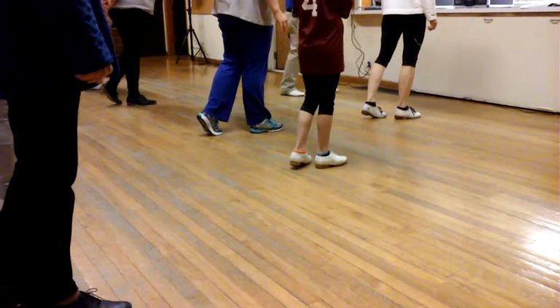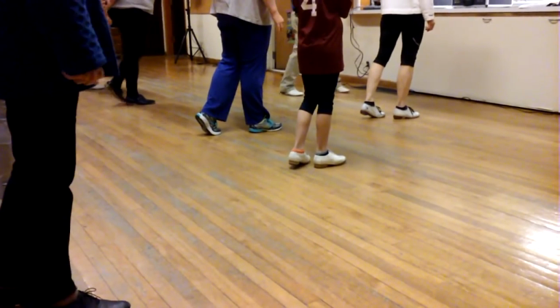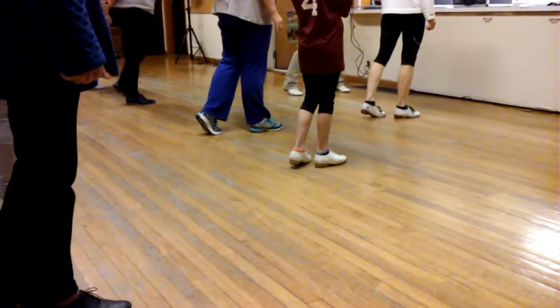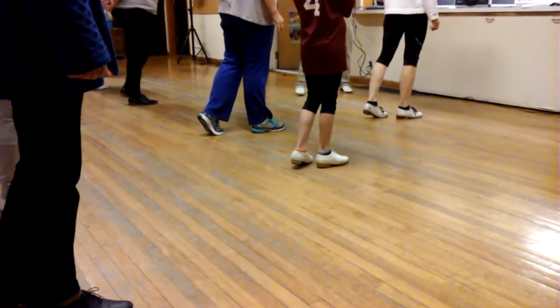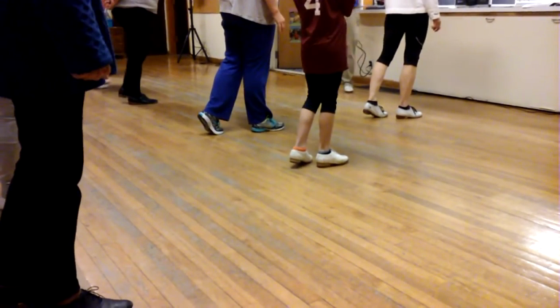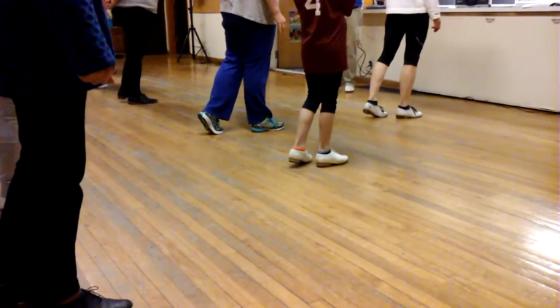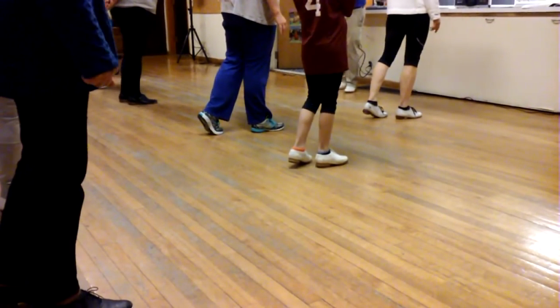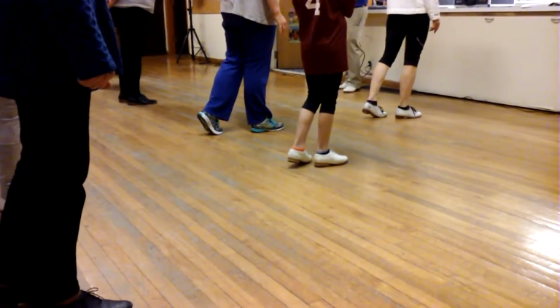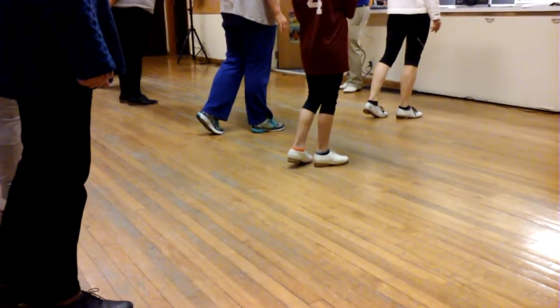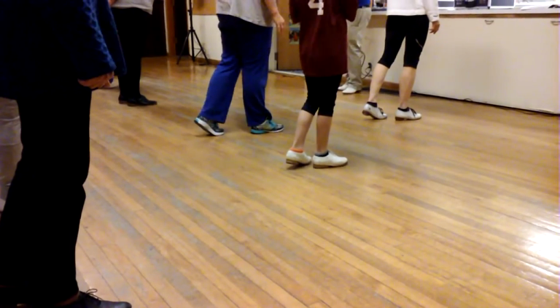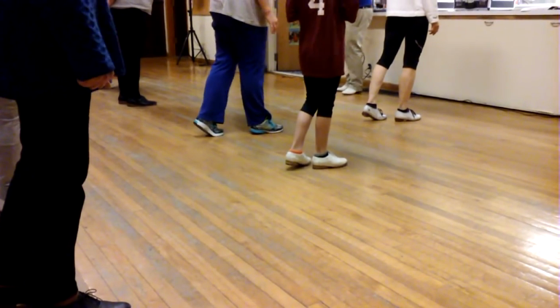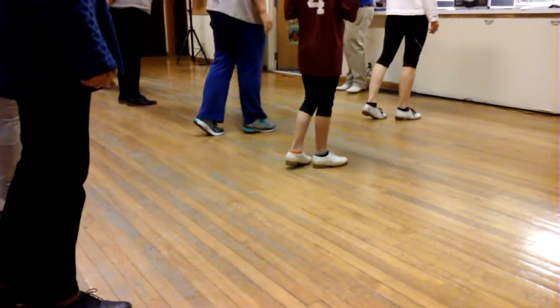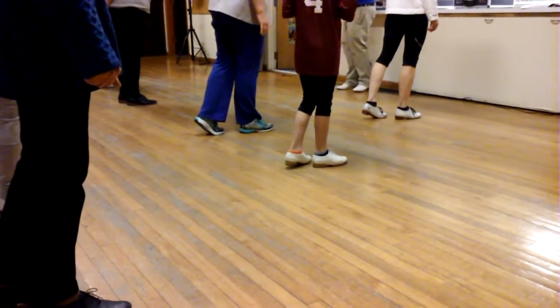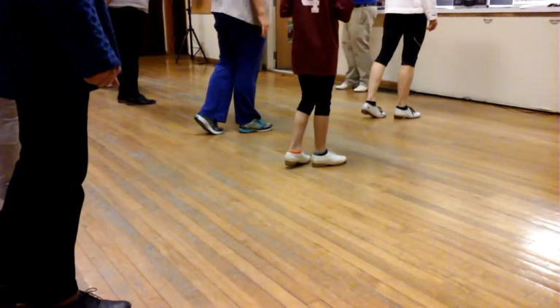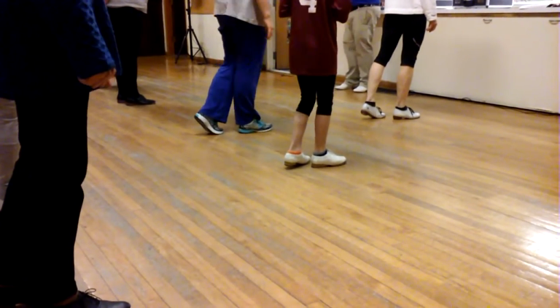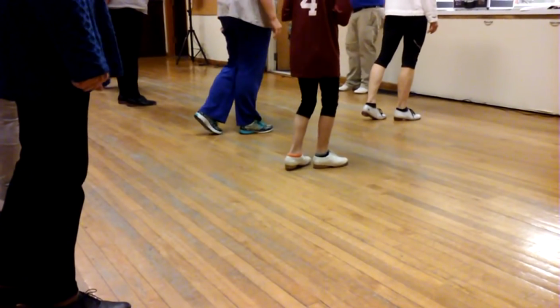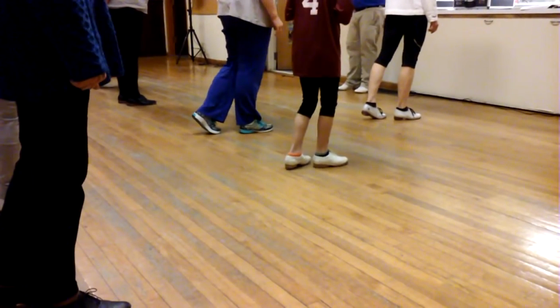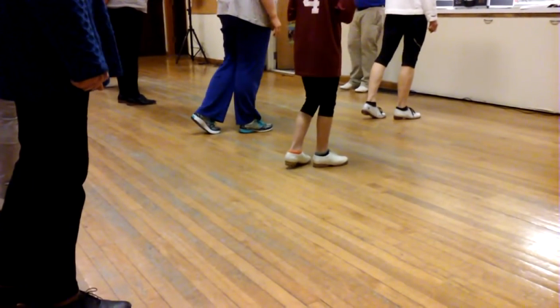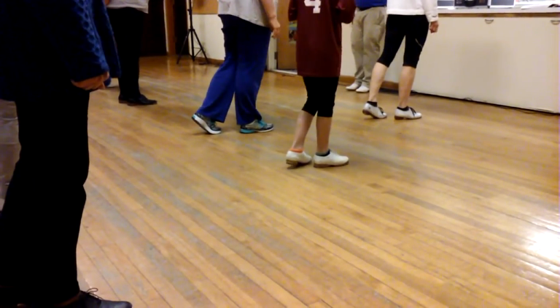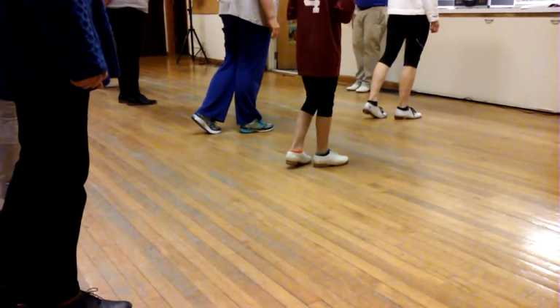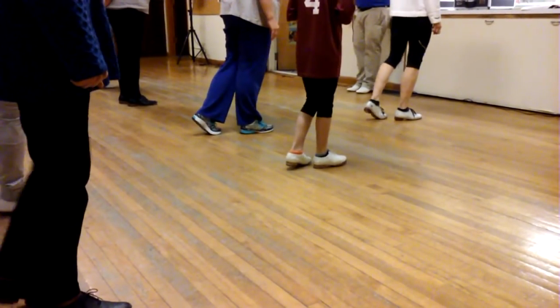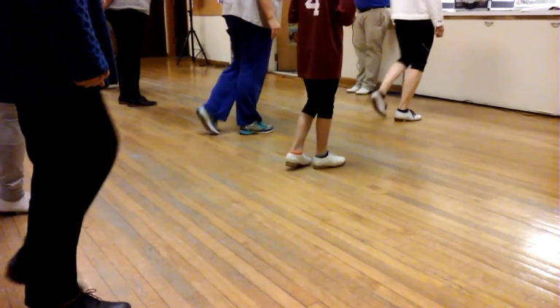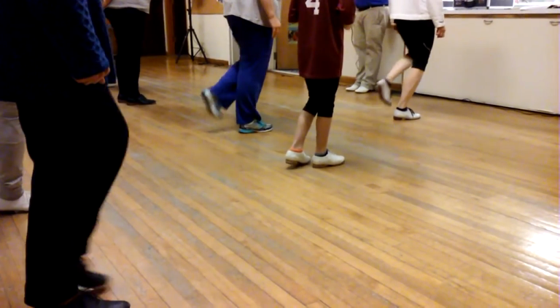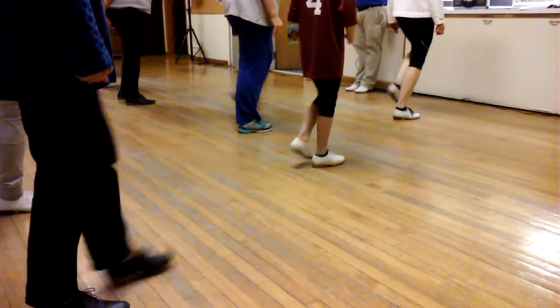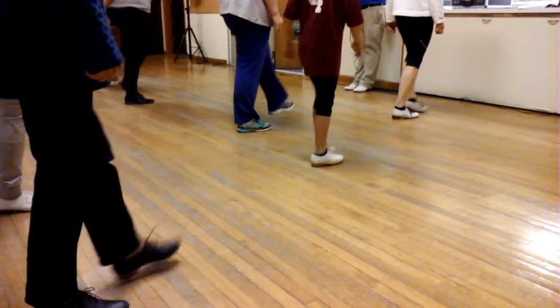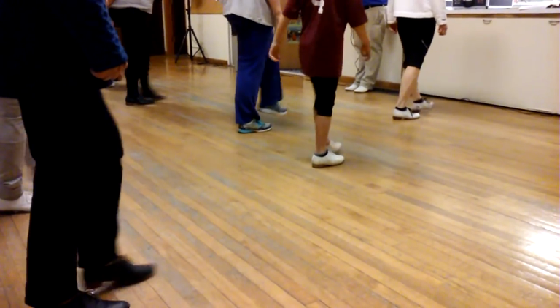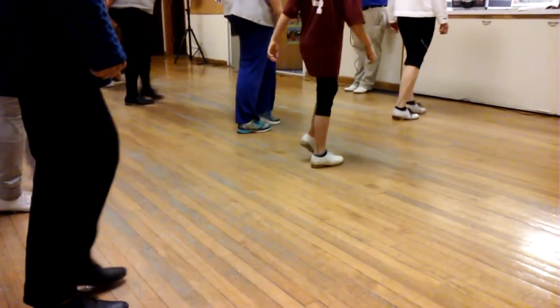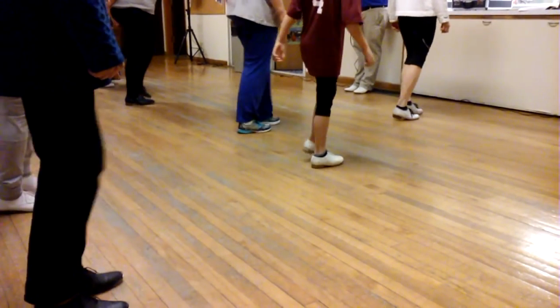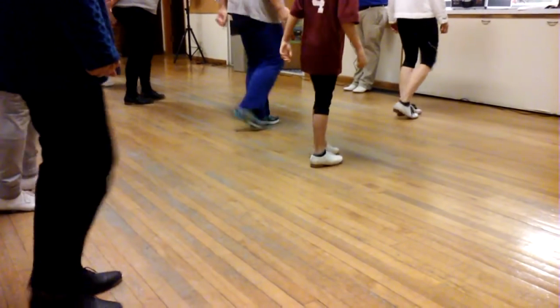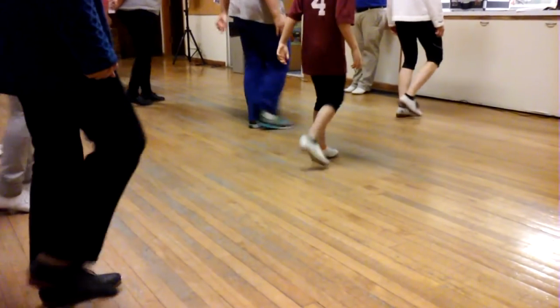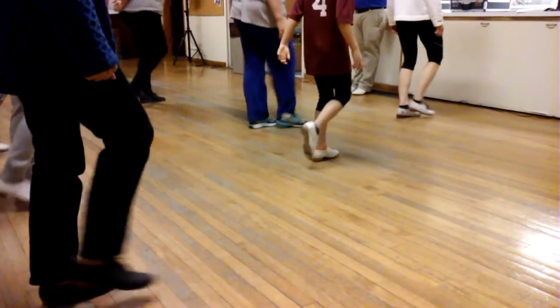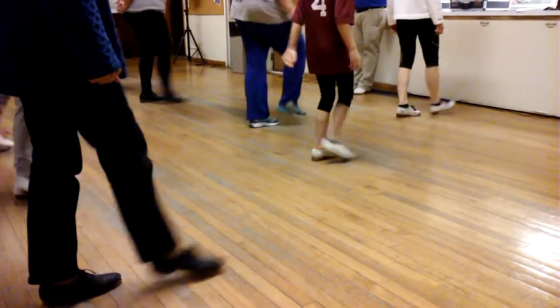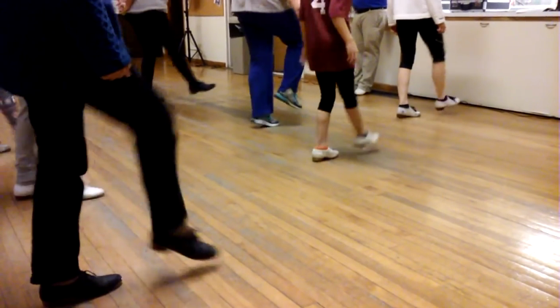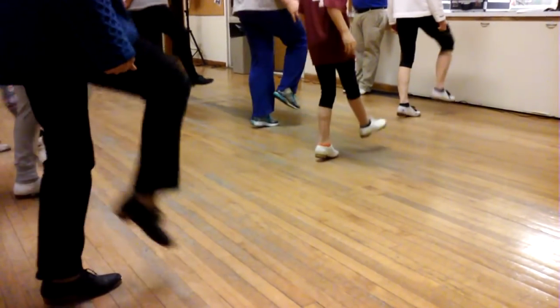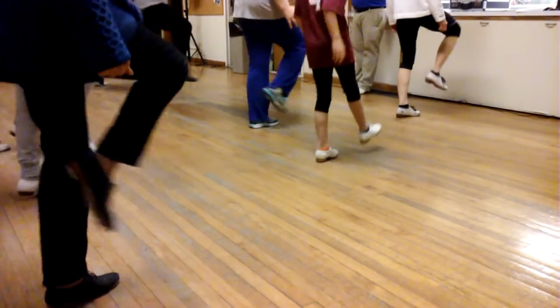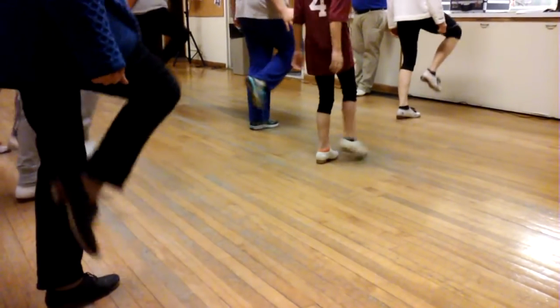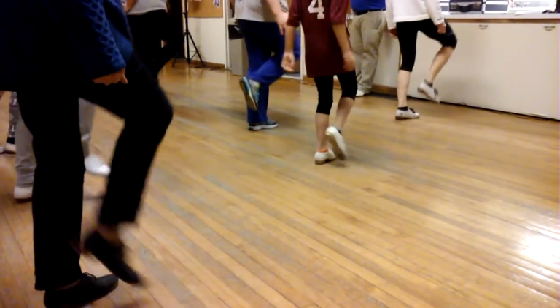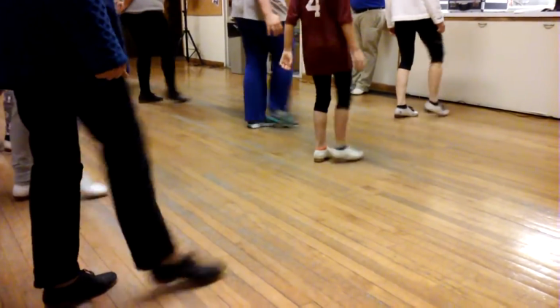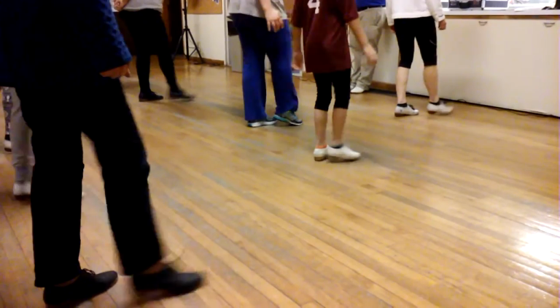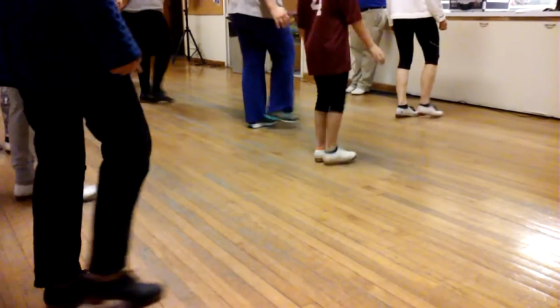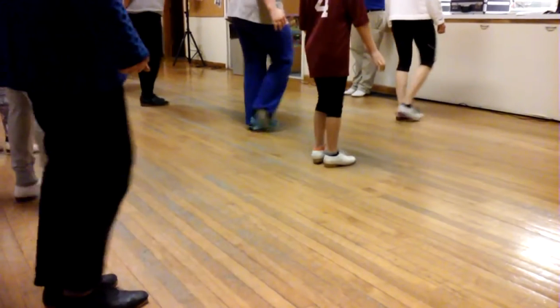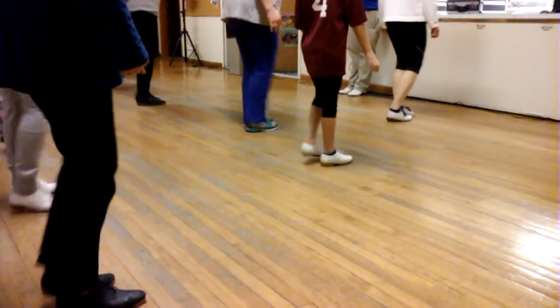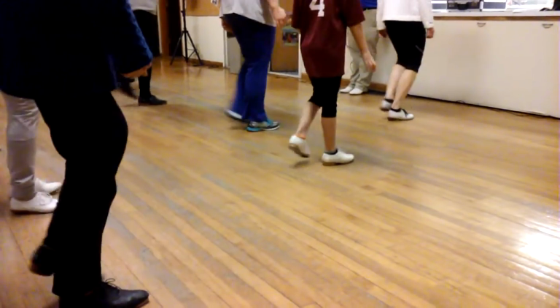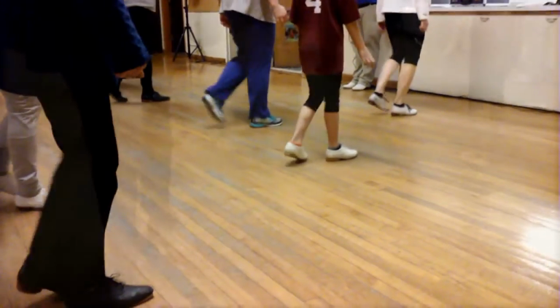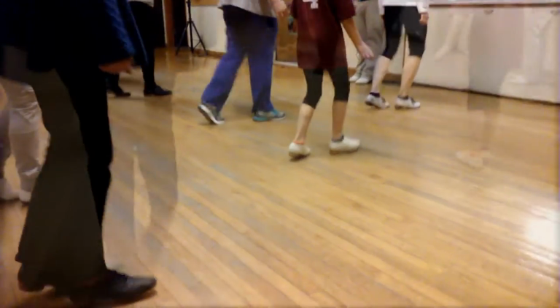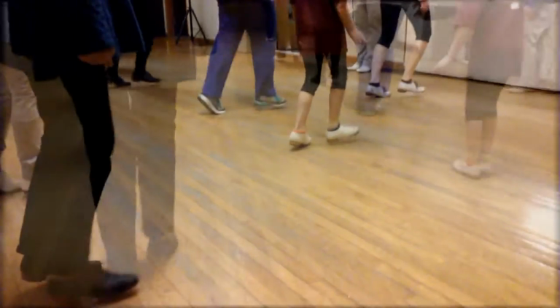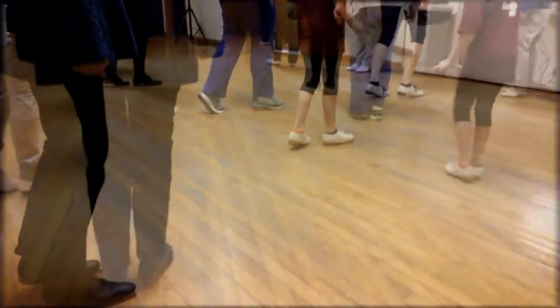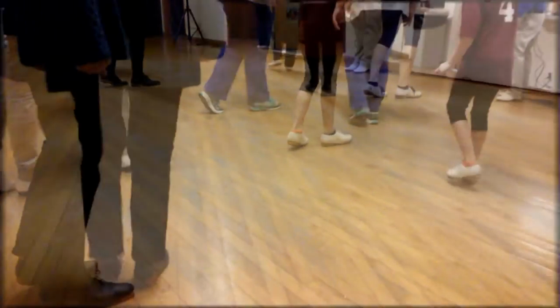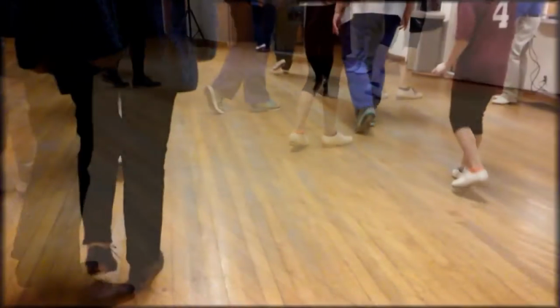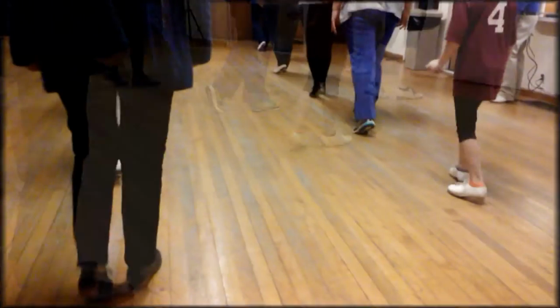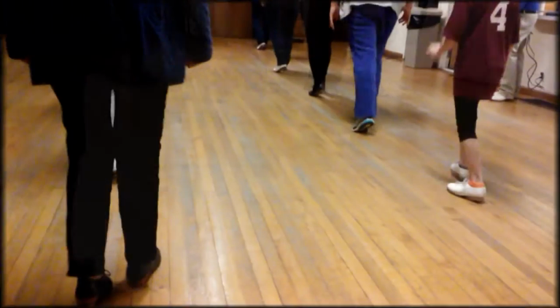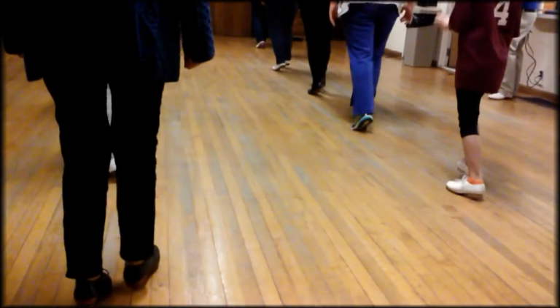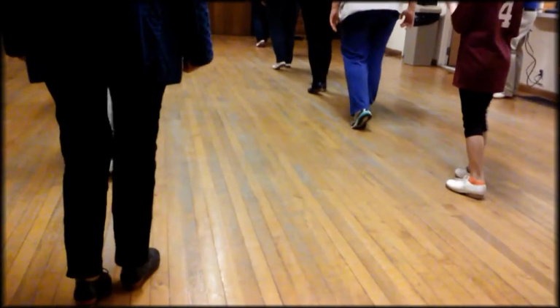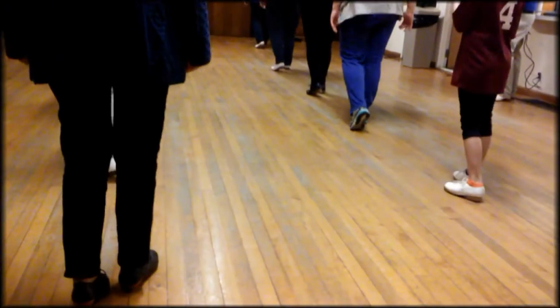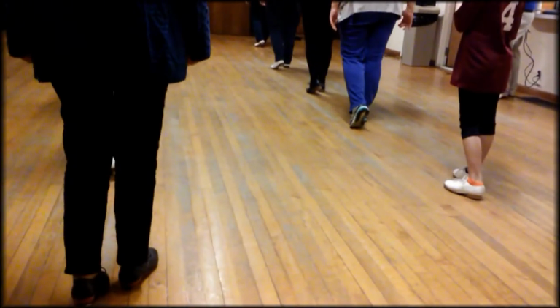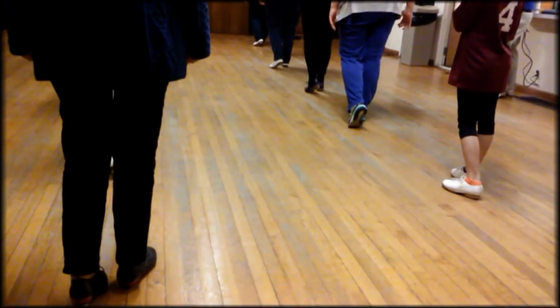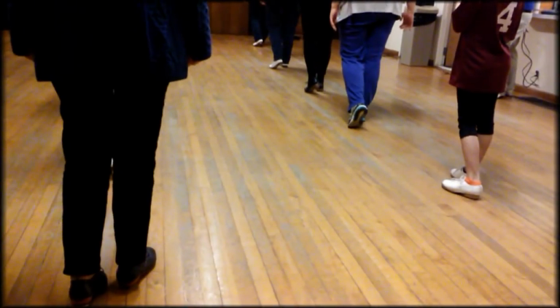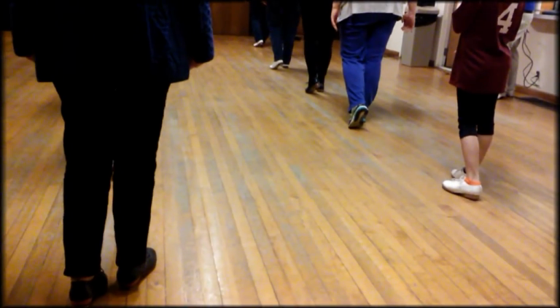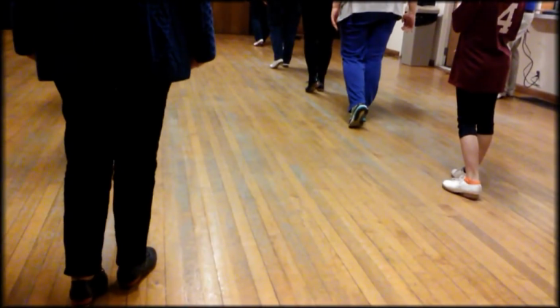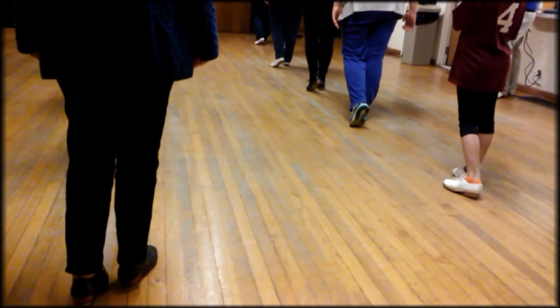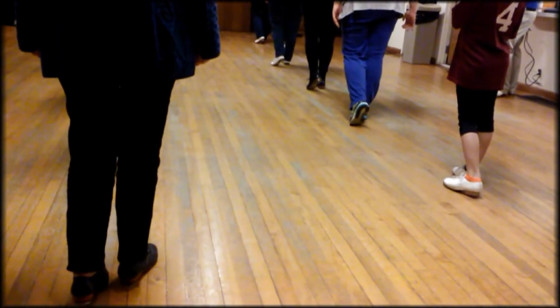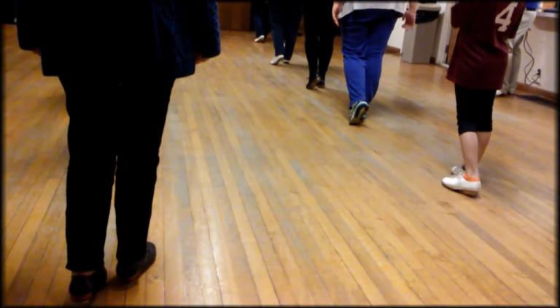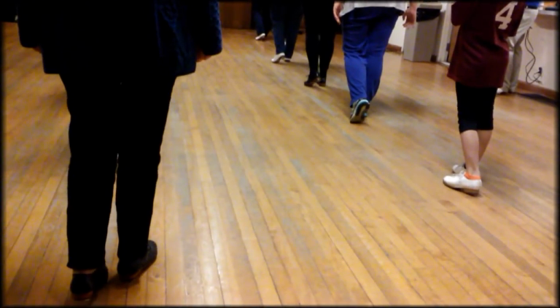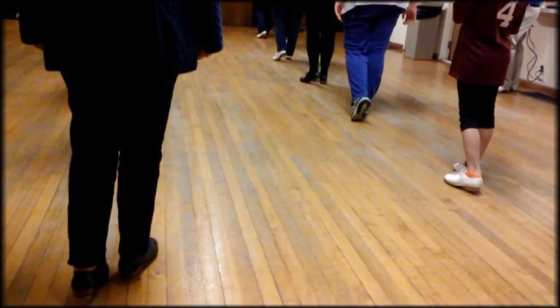One, two, I like your chair, go. Push up, push up. Face it back.